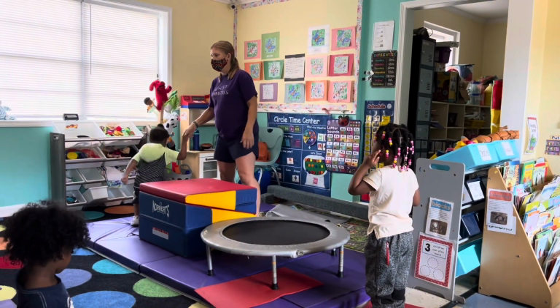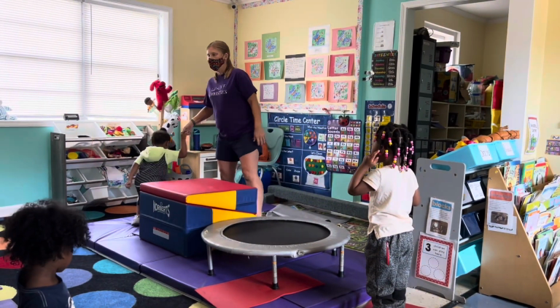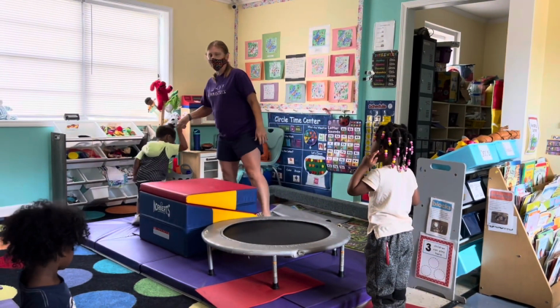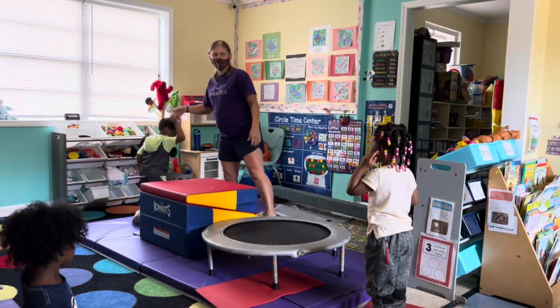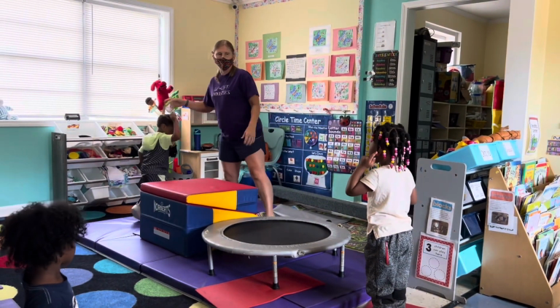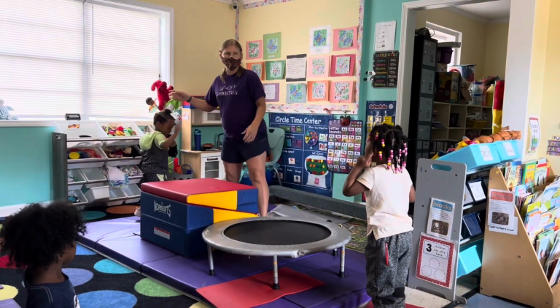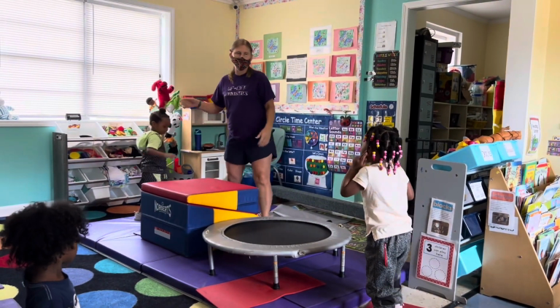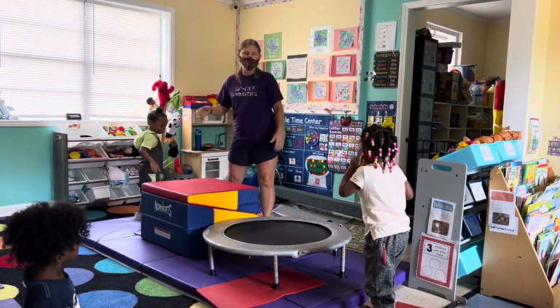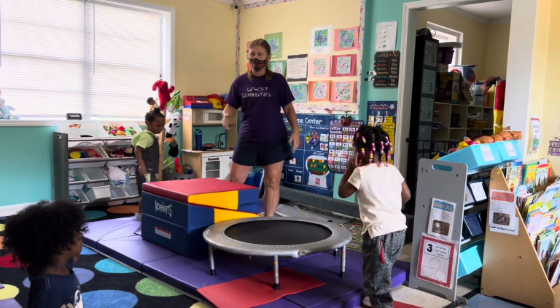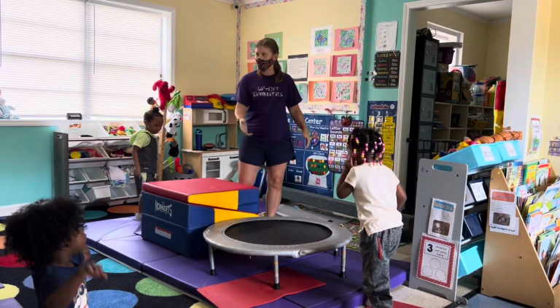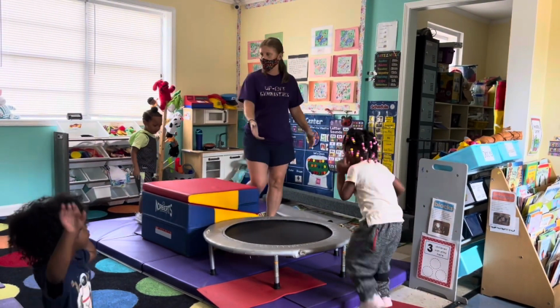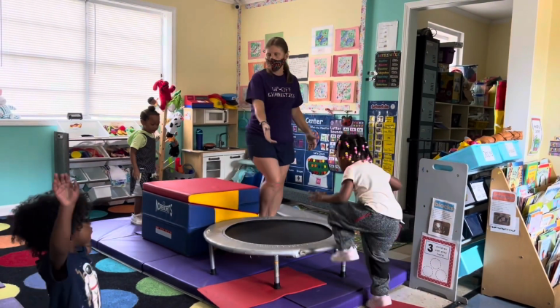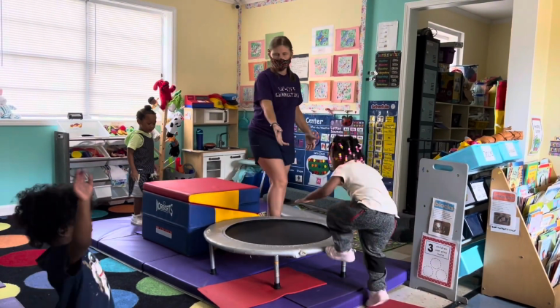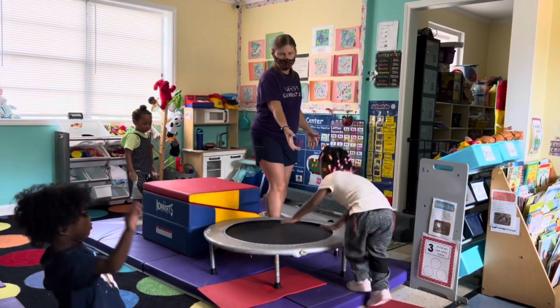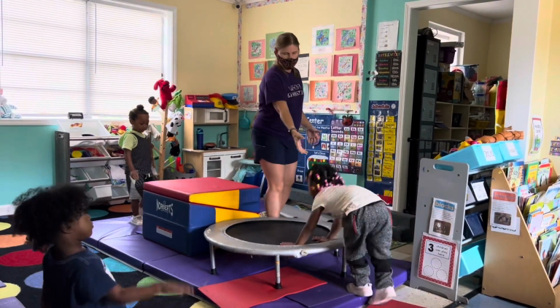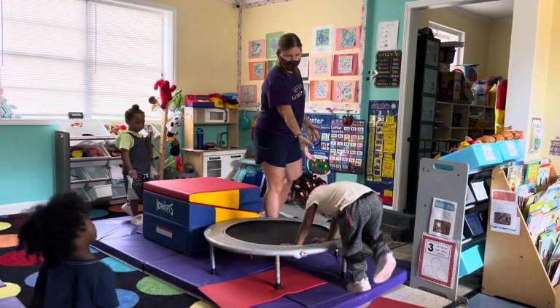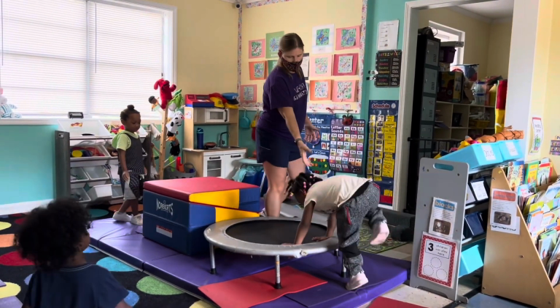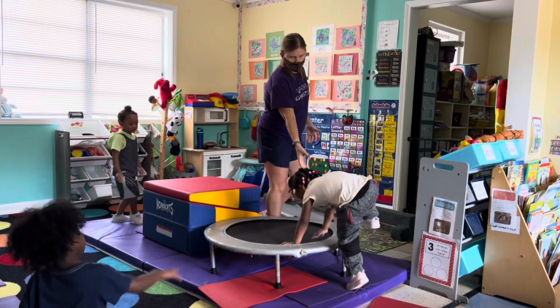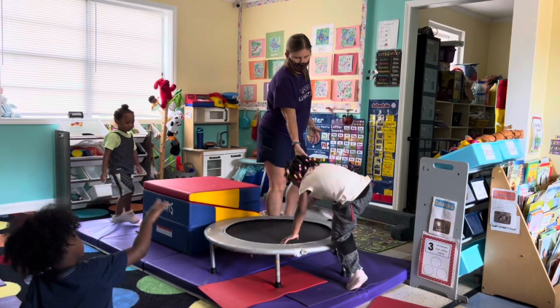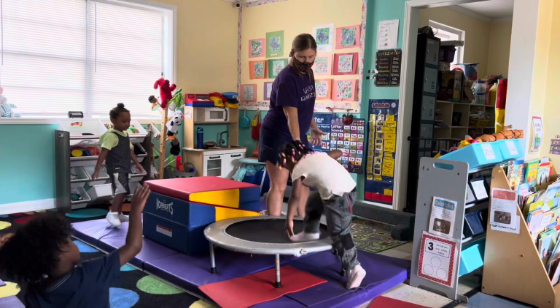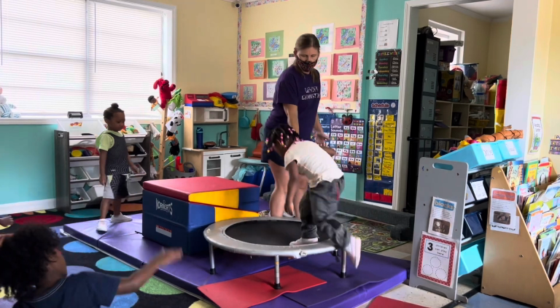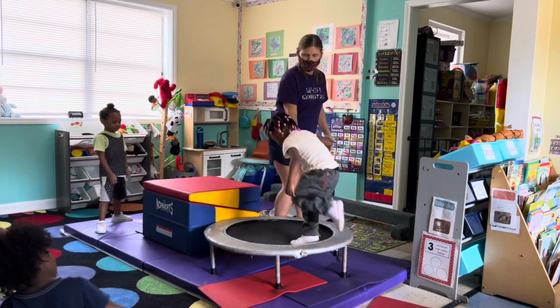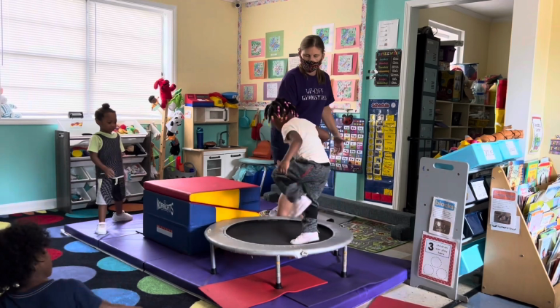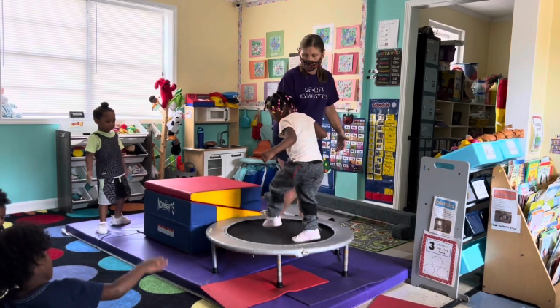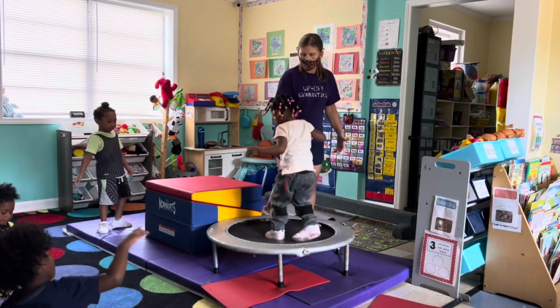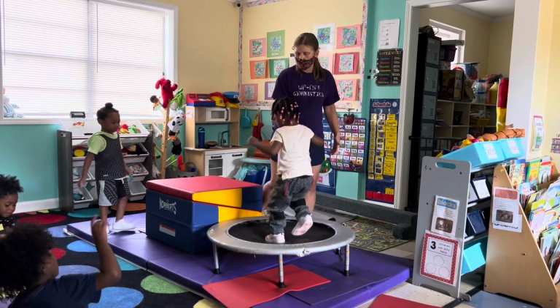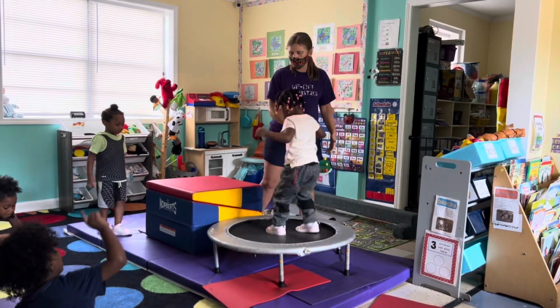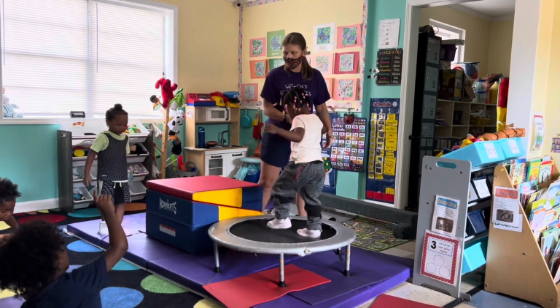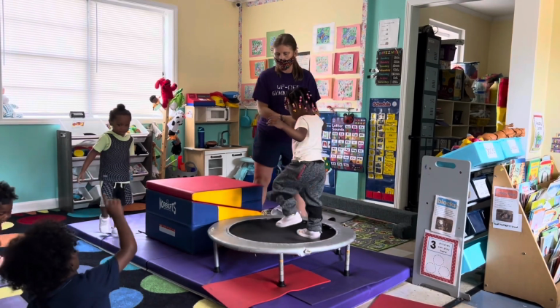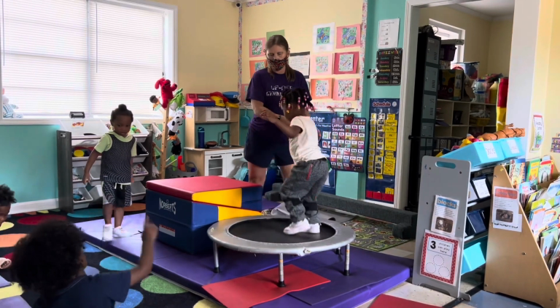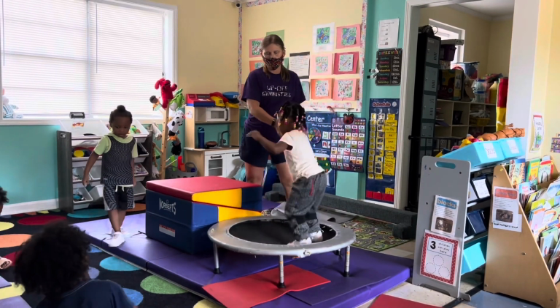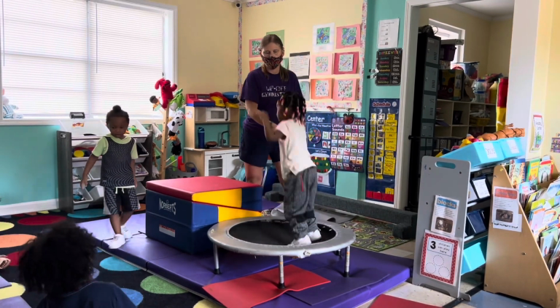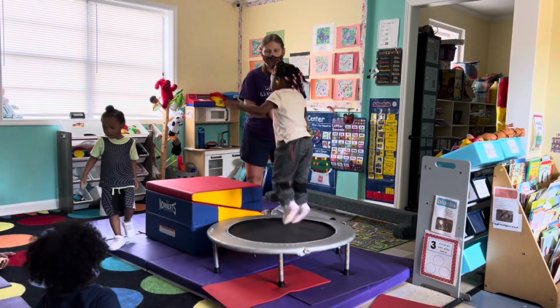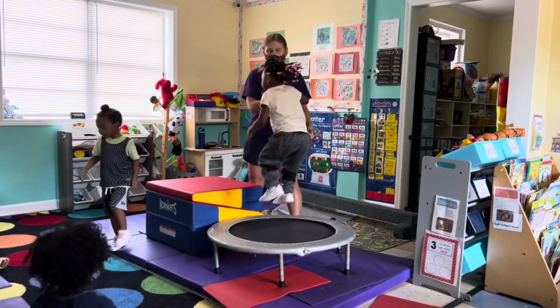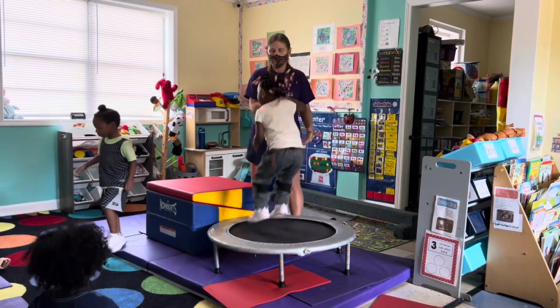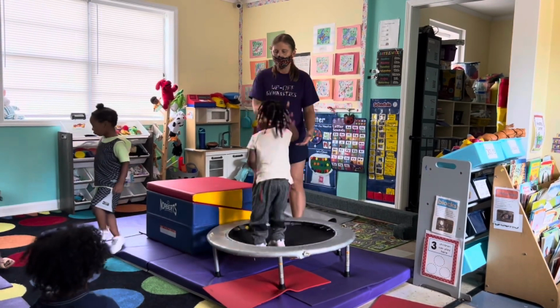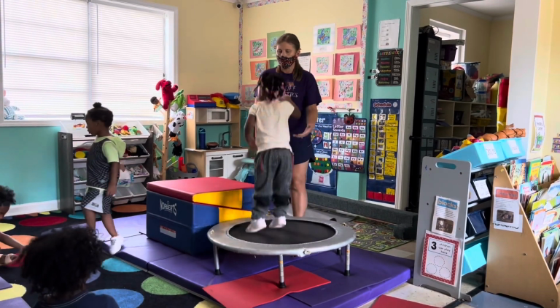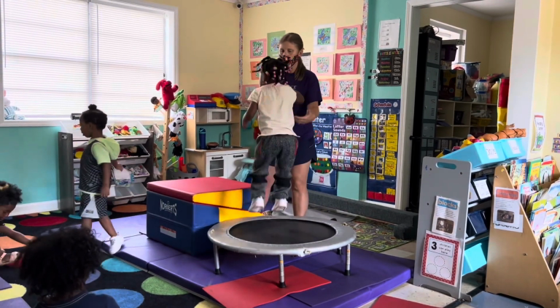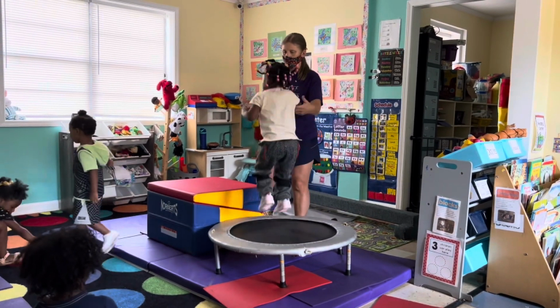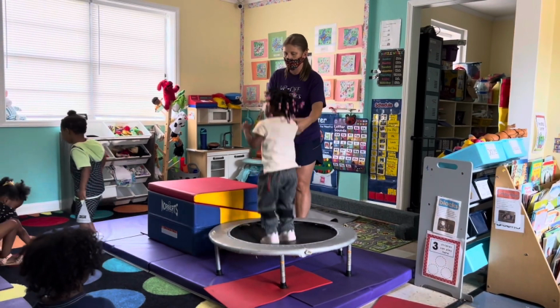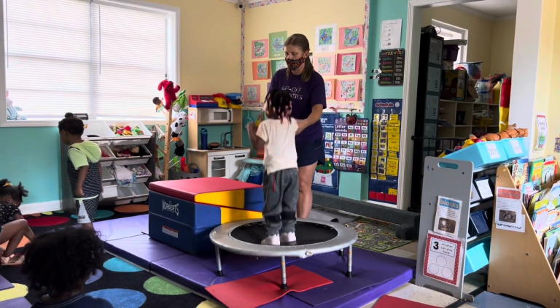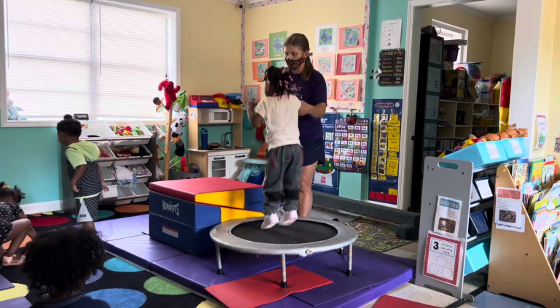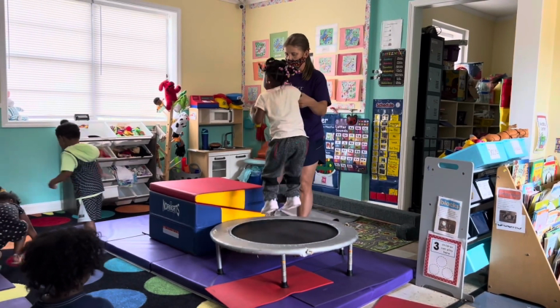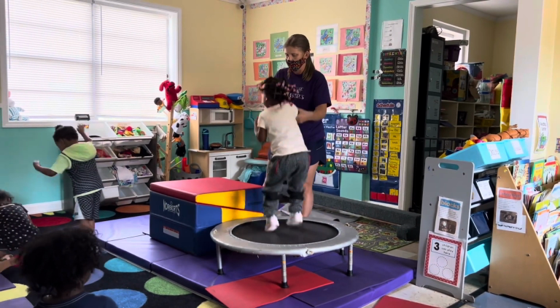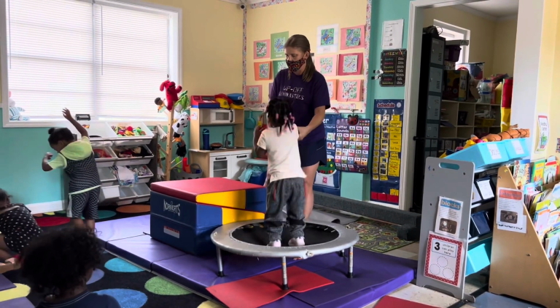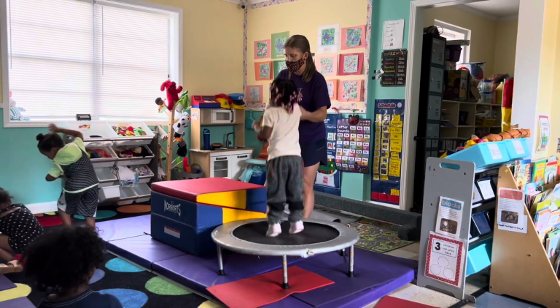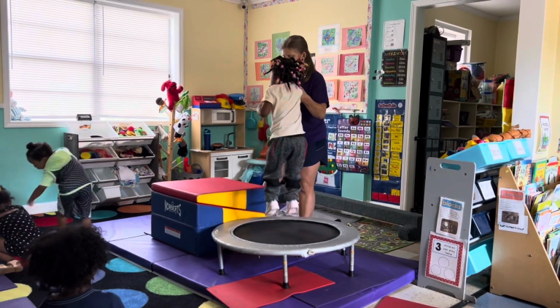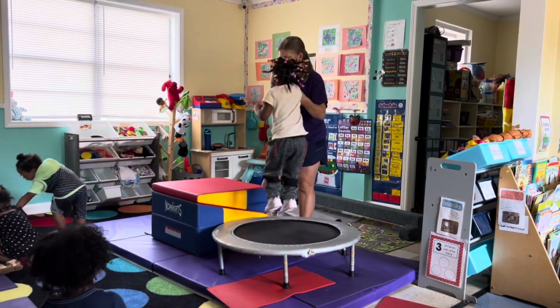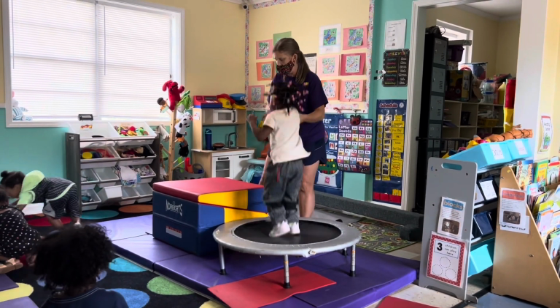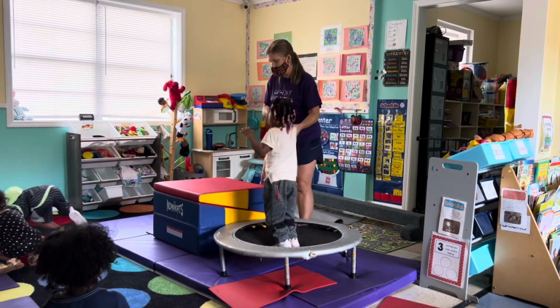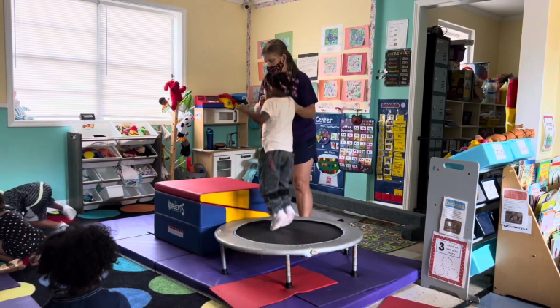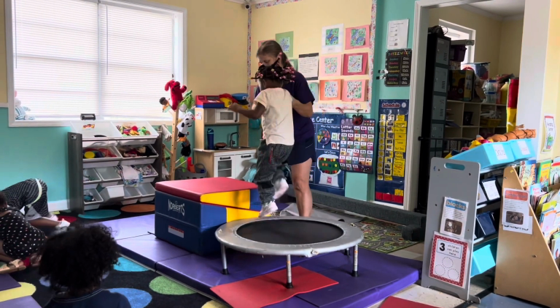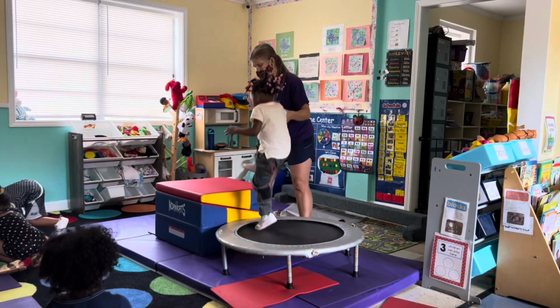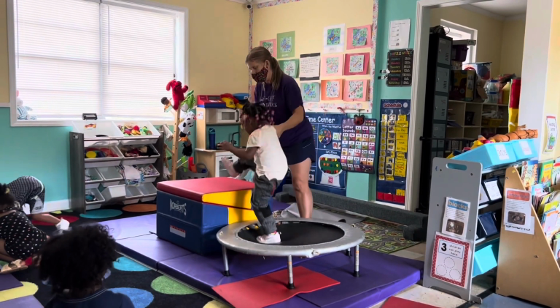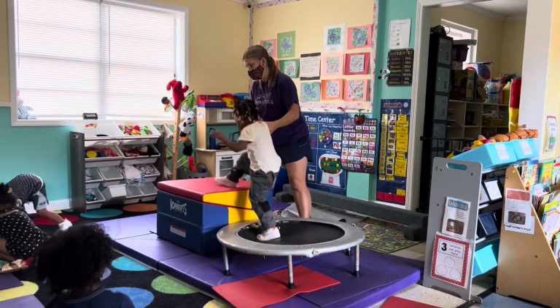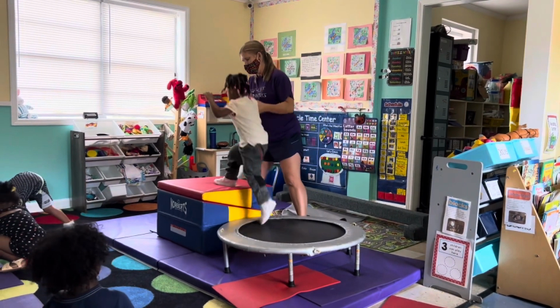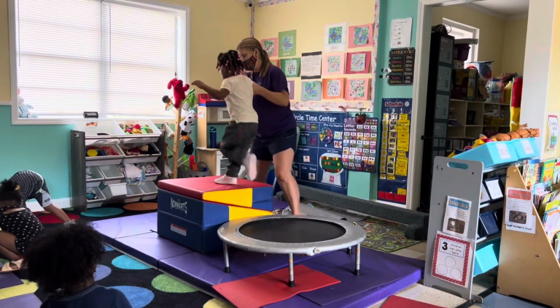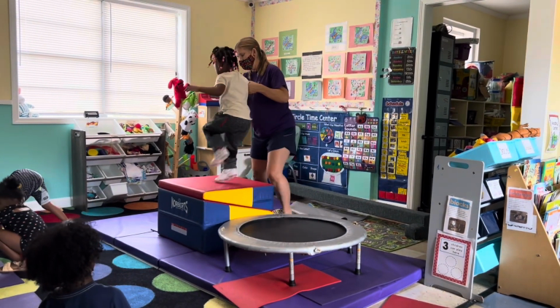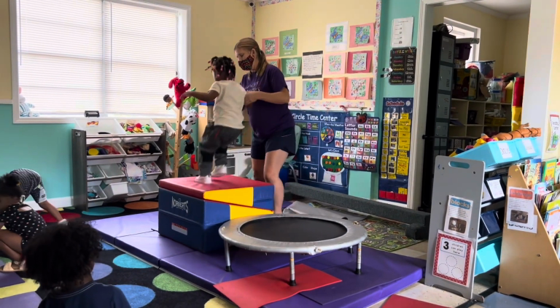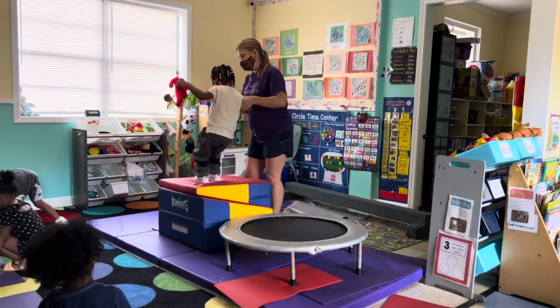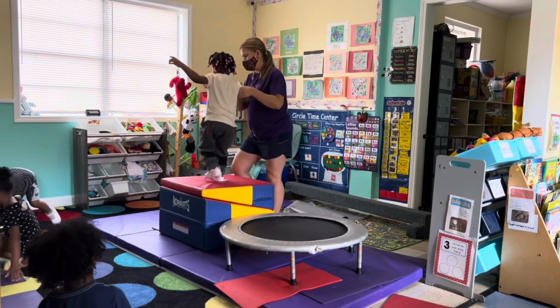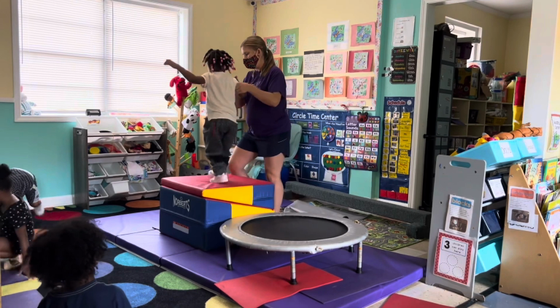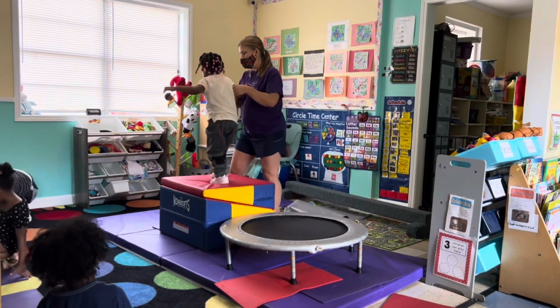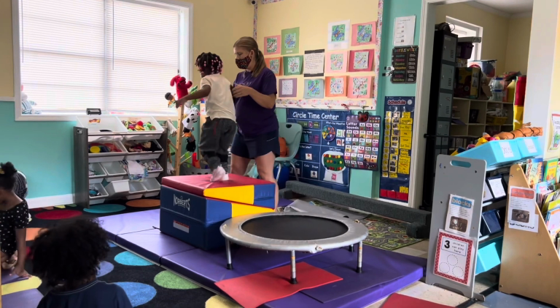Good. Ready on three. One, two, three, four. One, two, three, four.